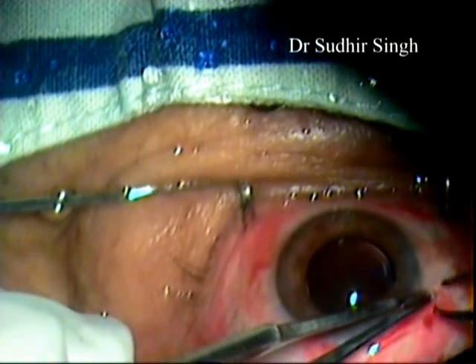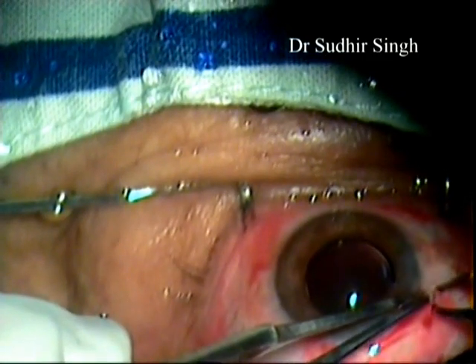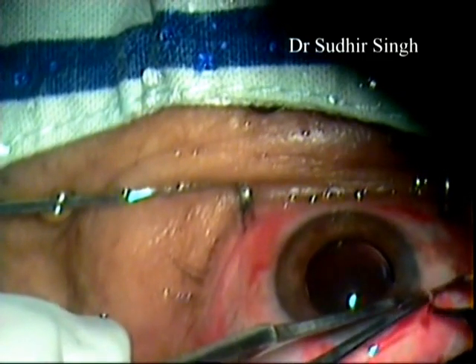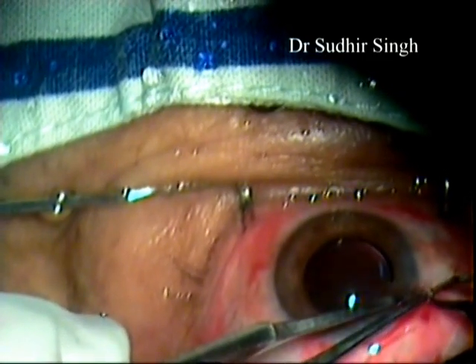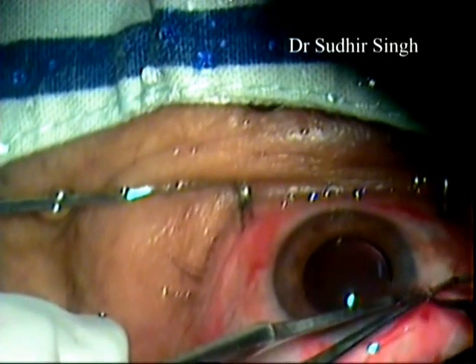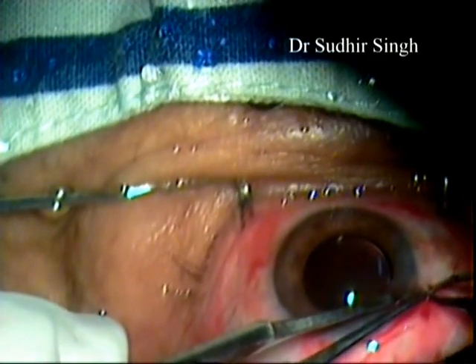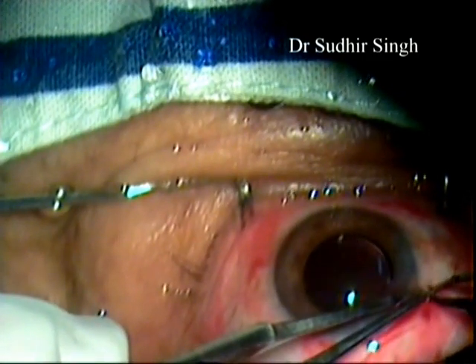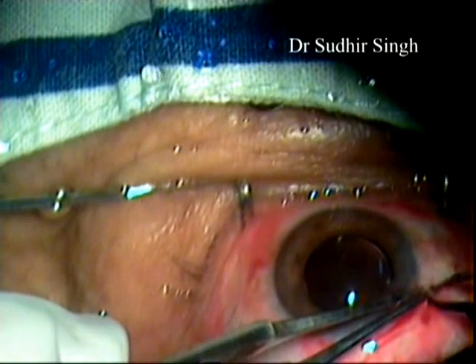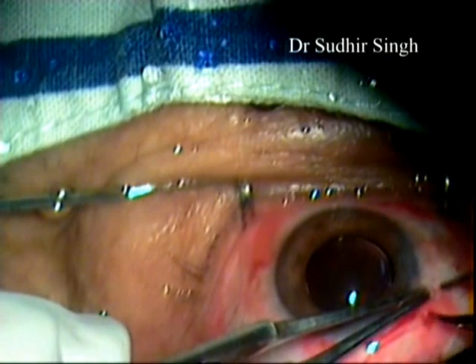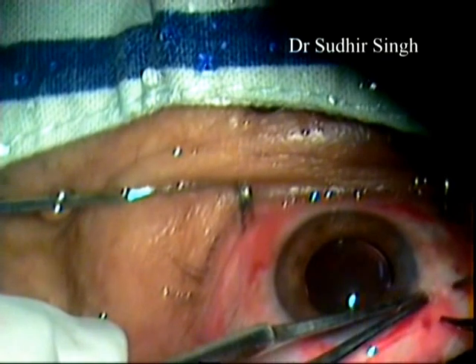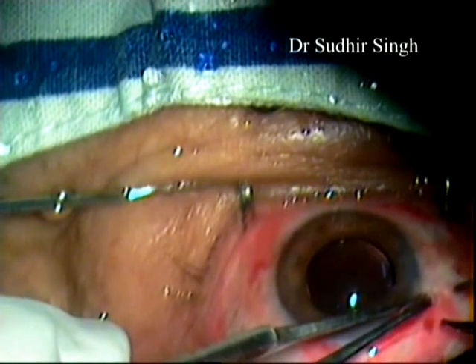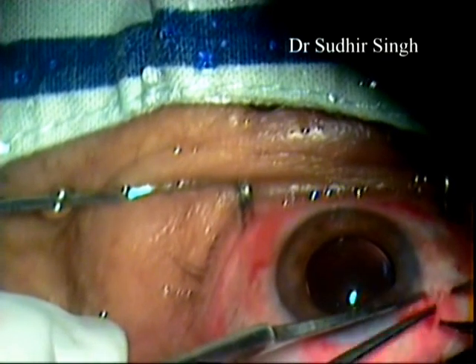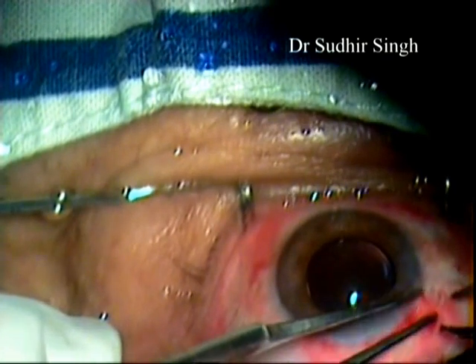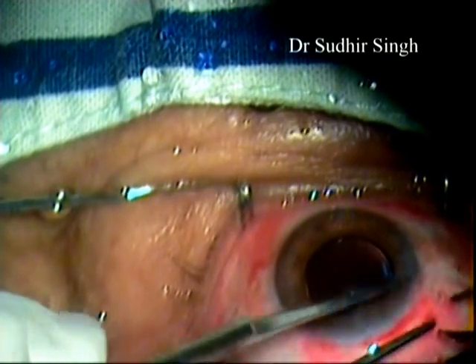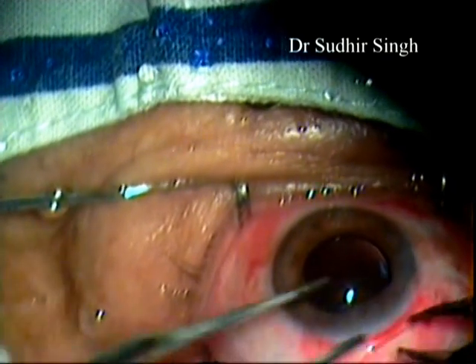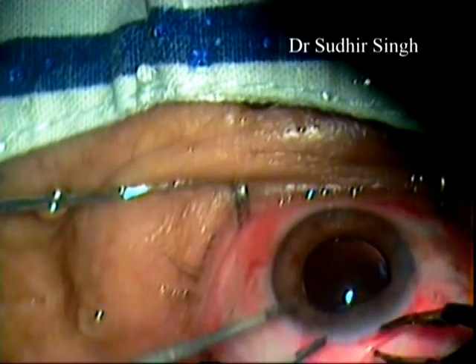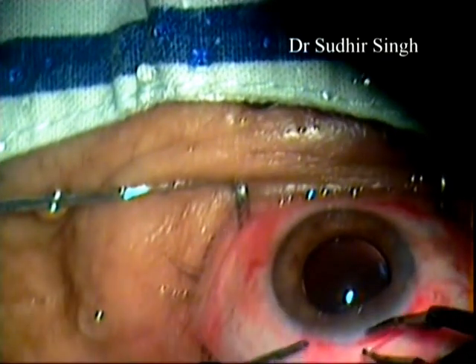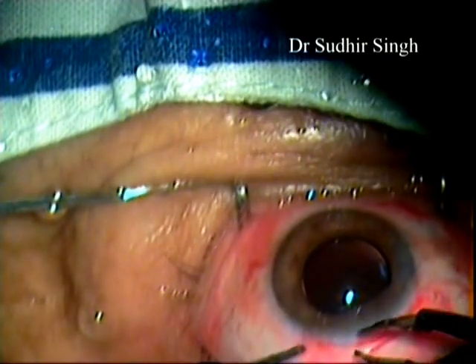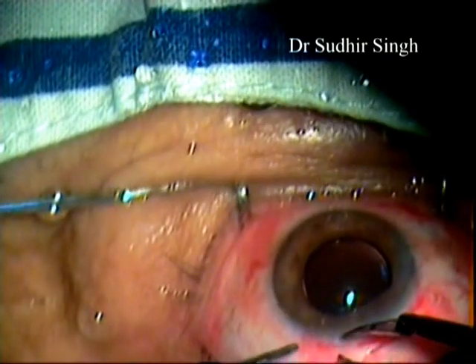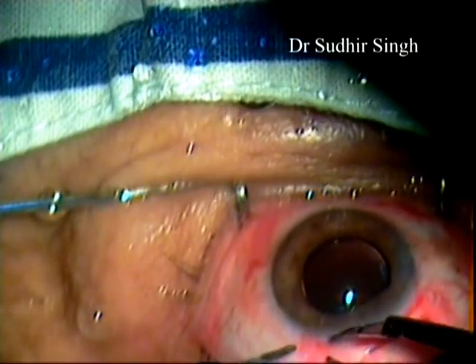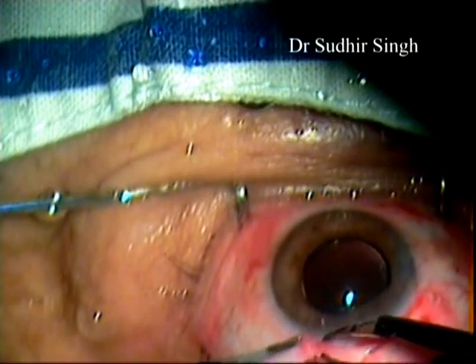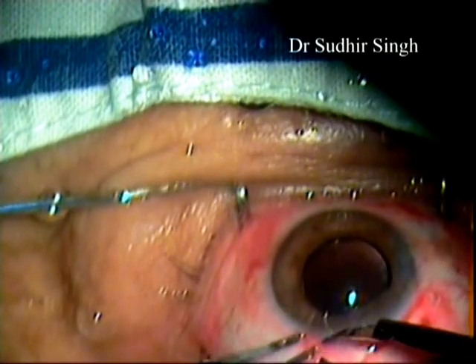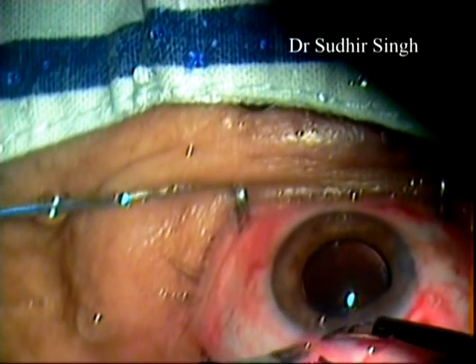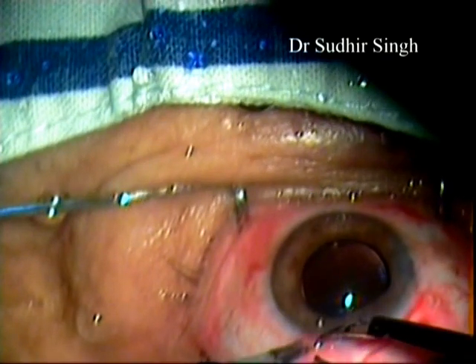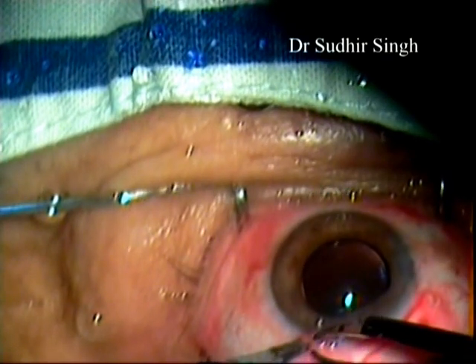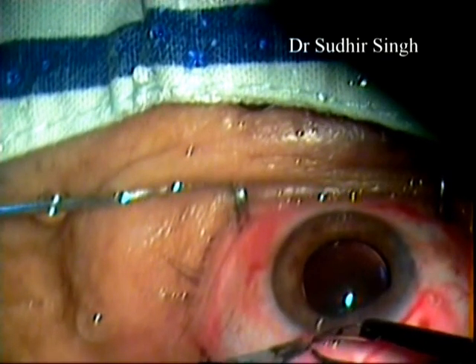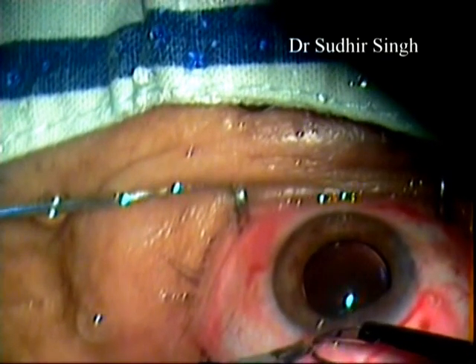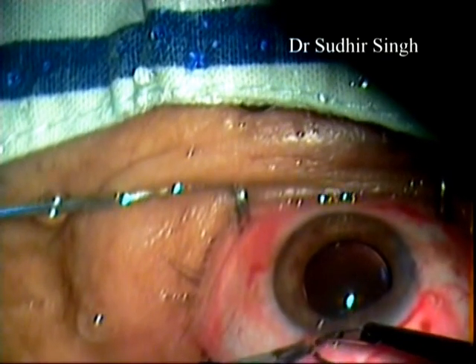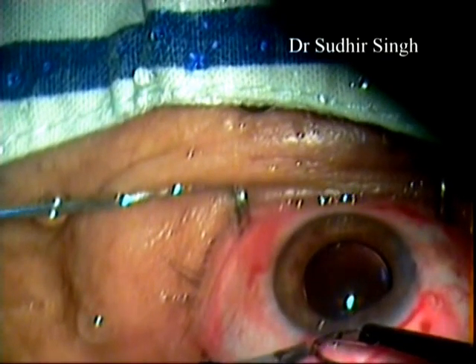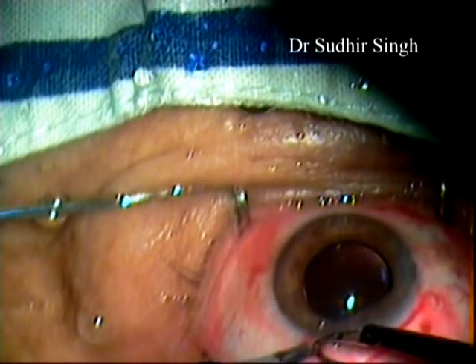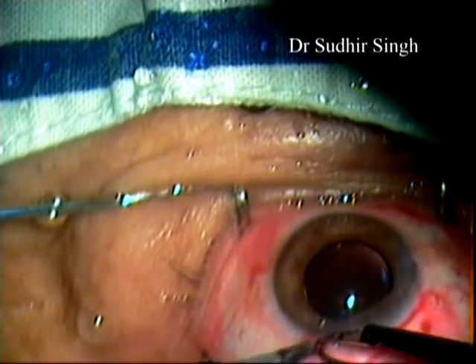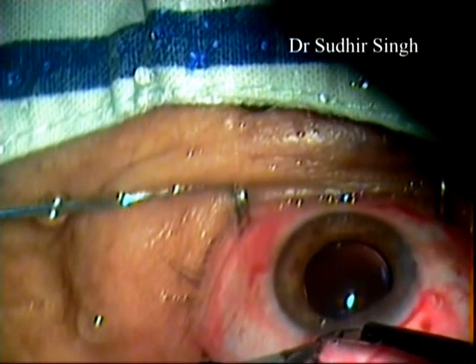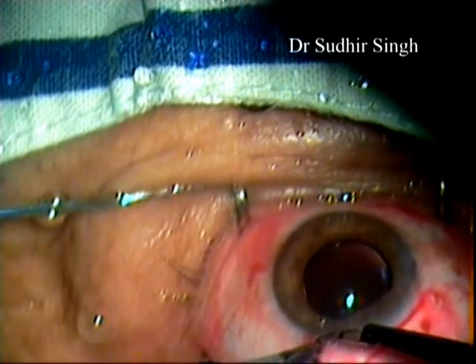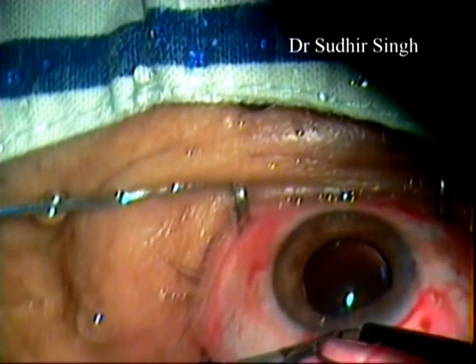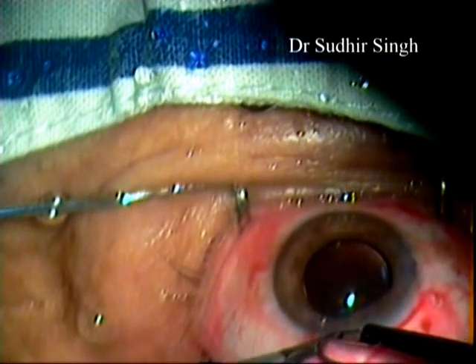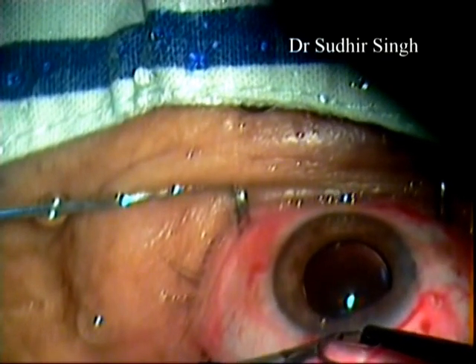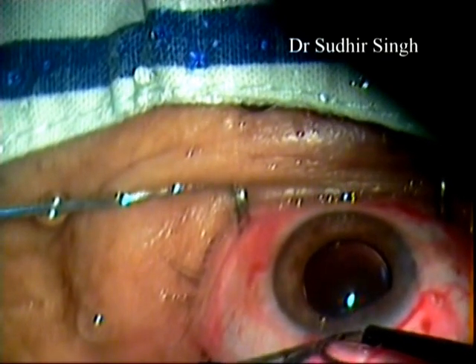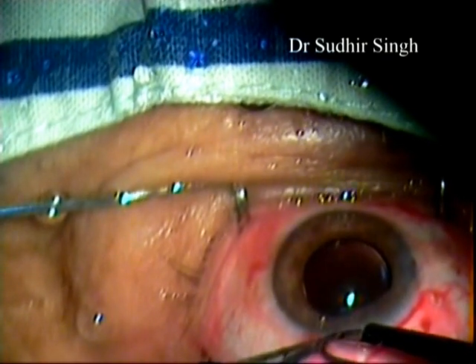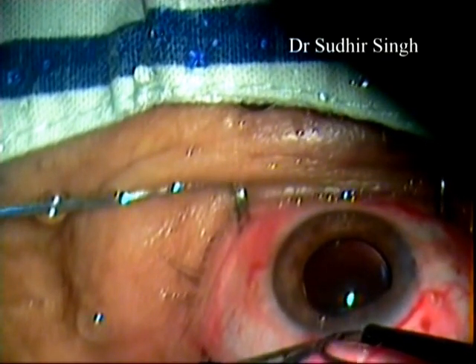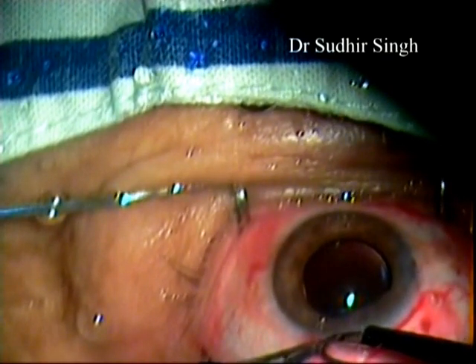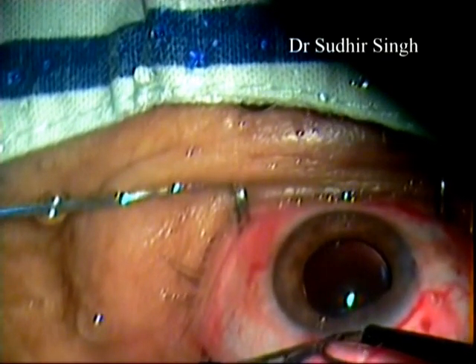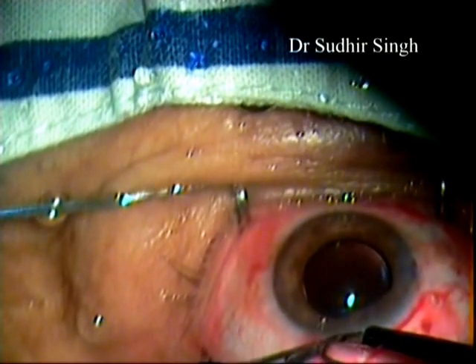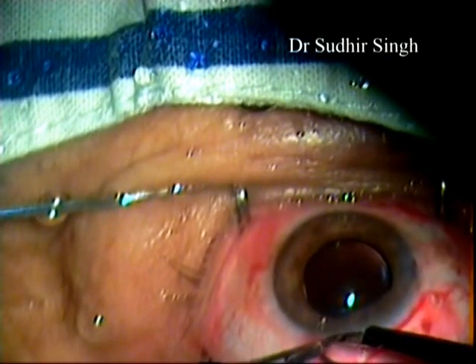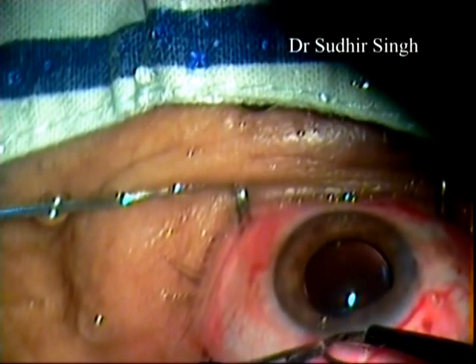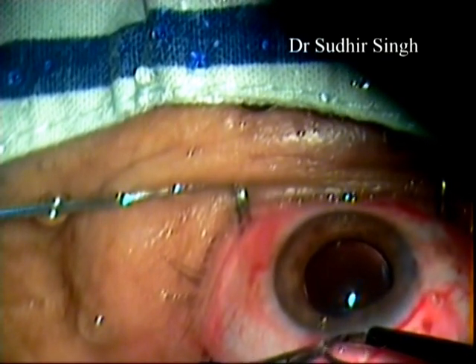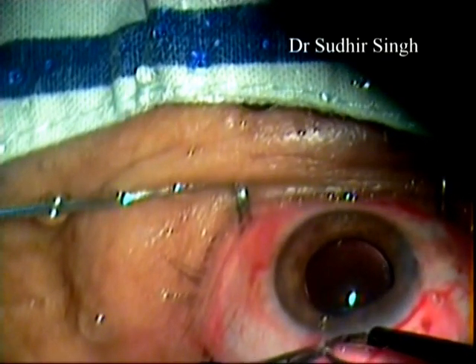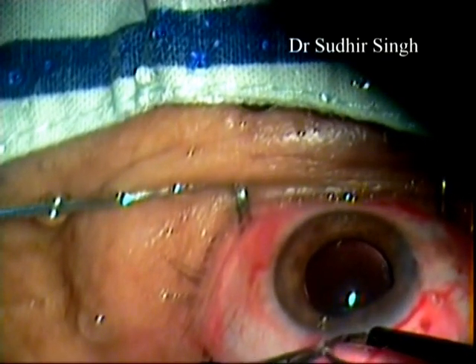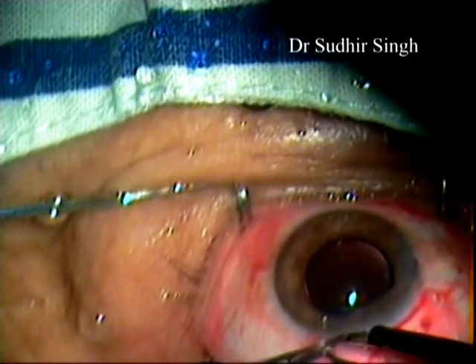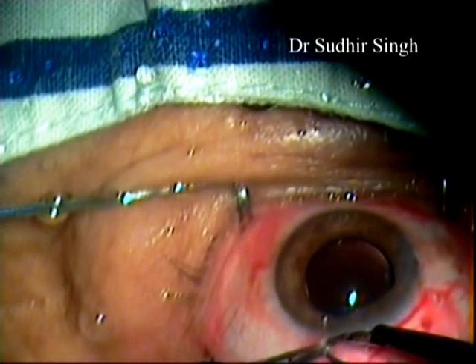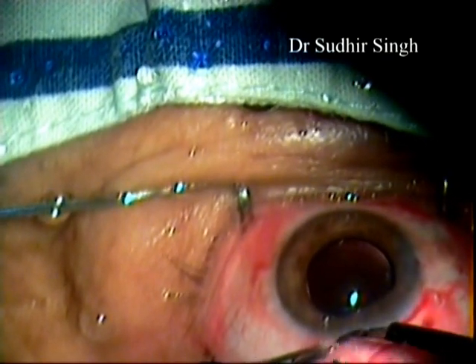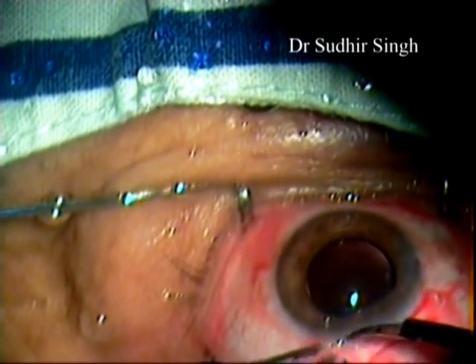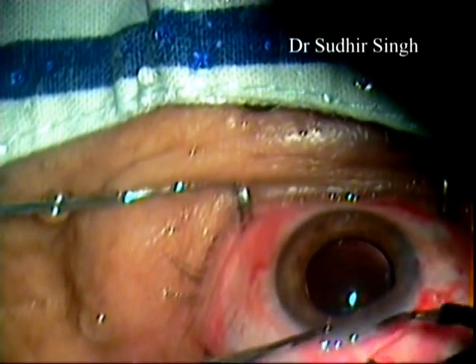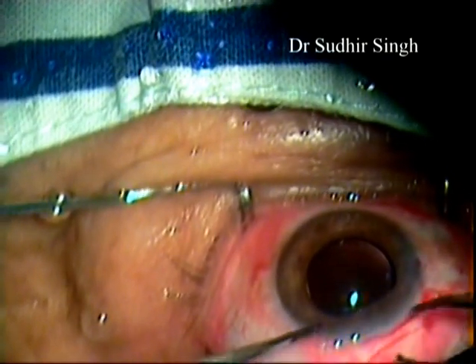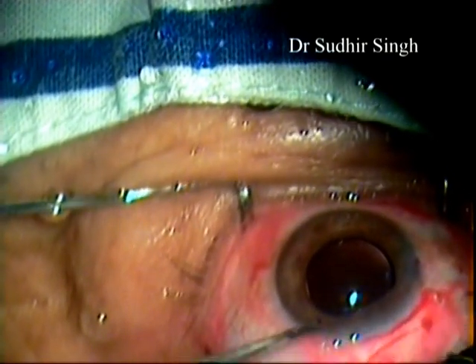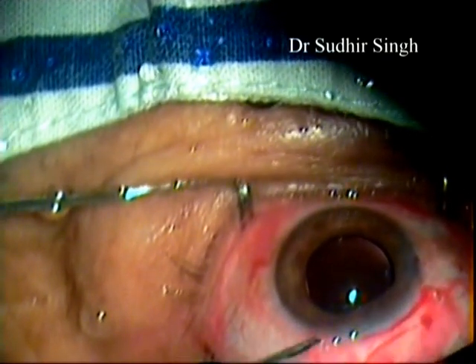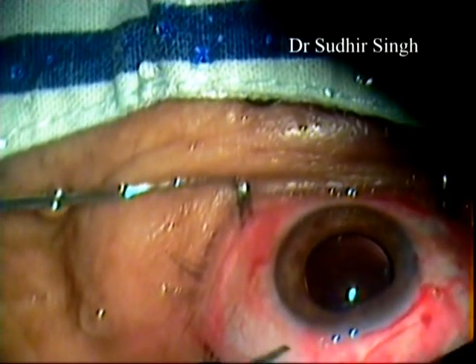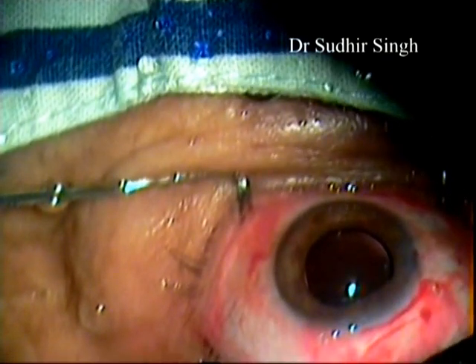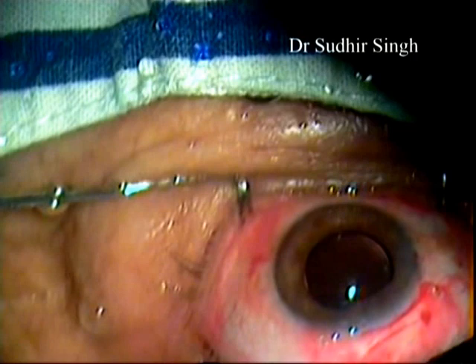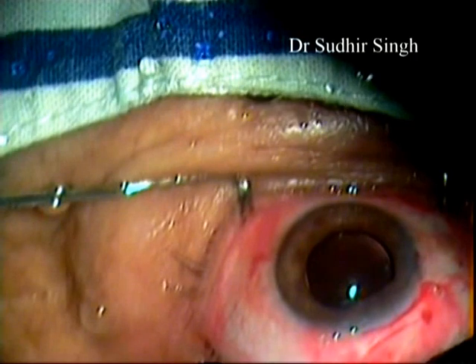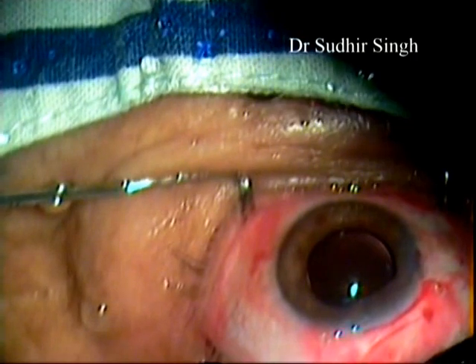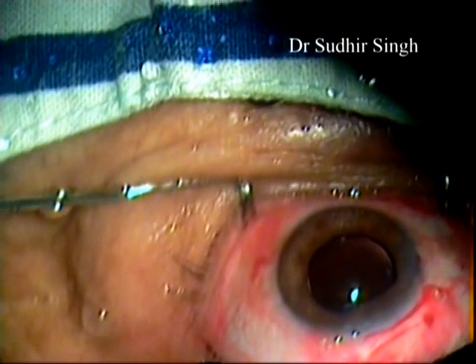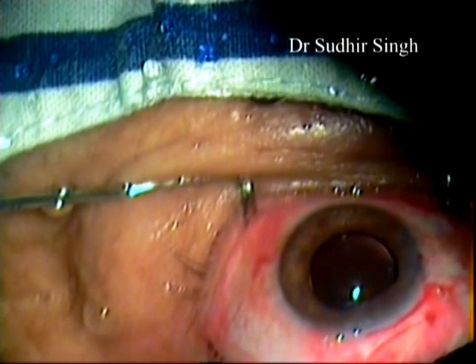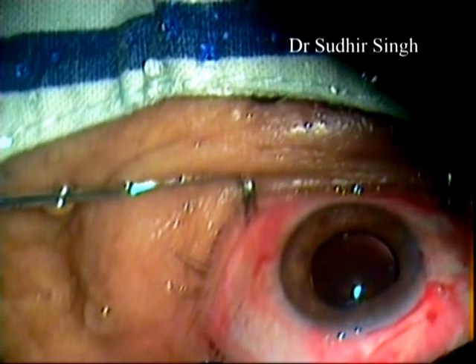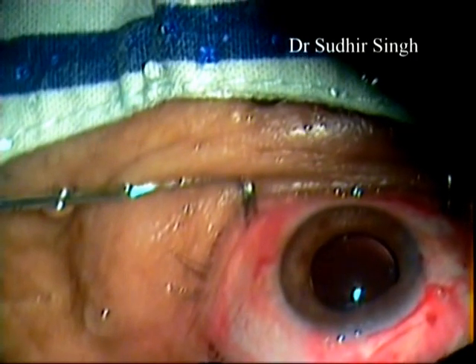The cut ends of the conjunctiva are sealed with cautery.